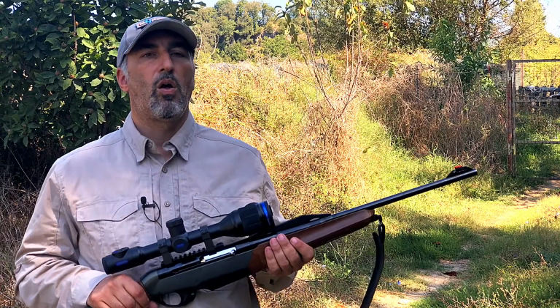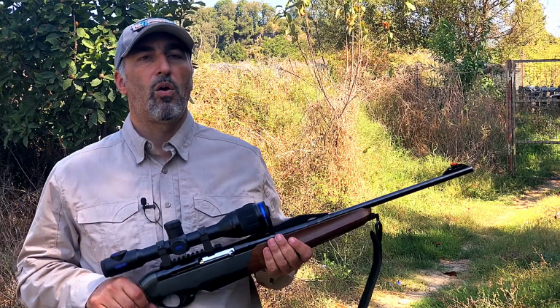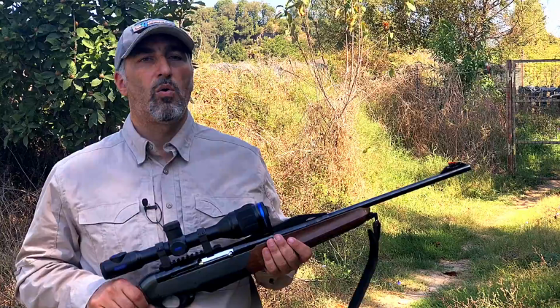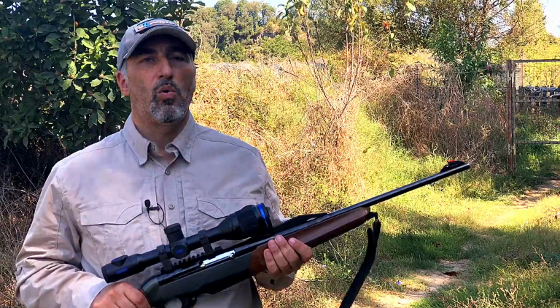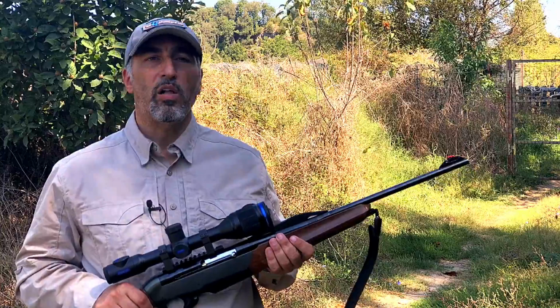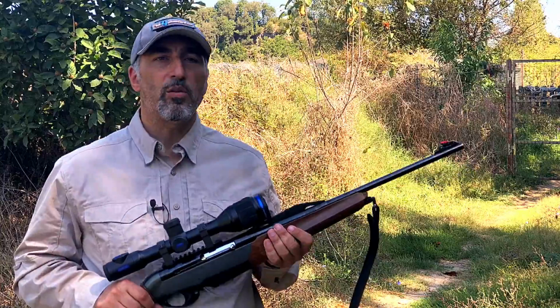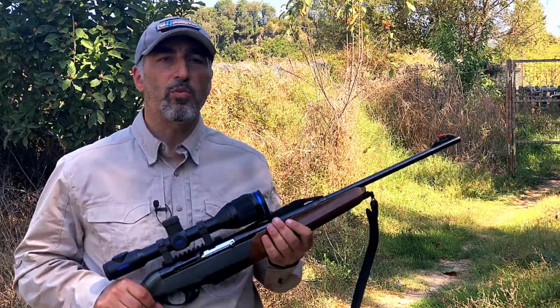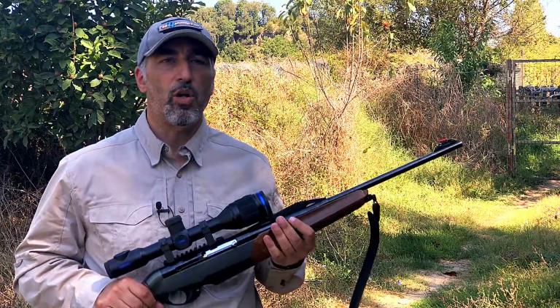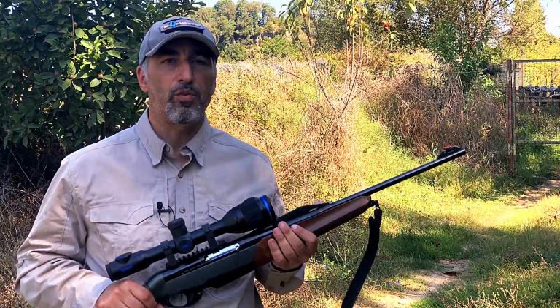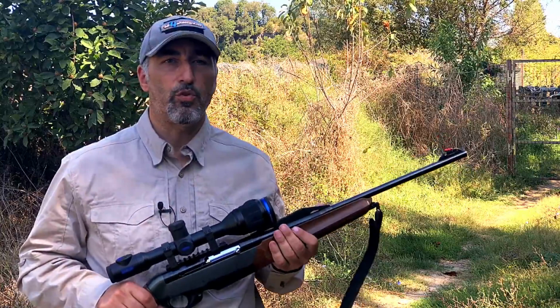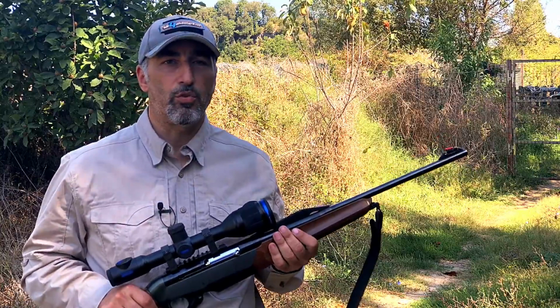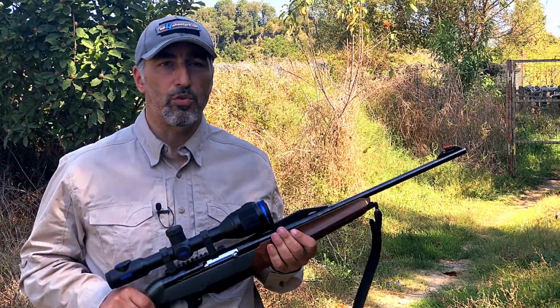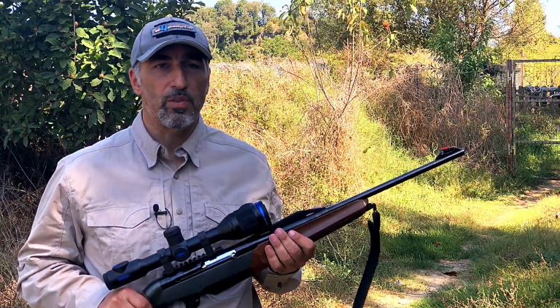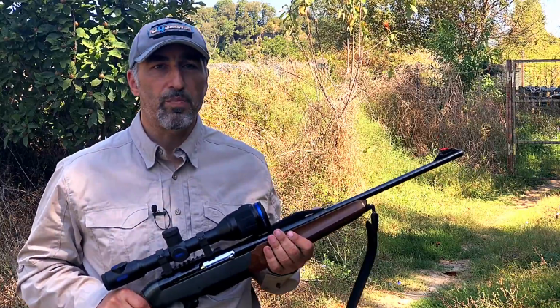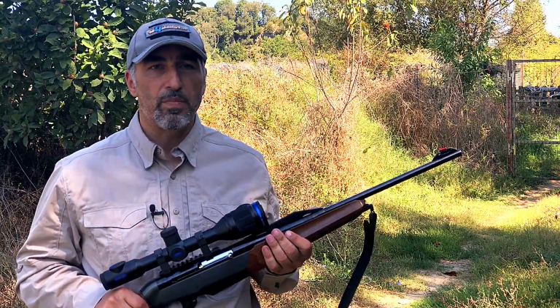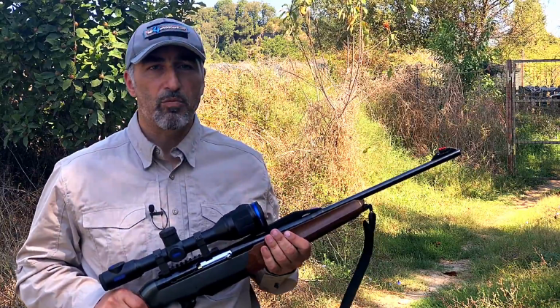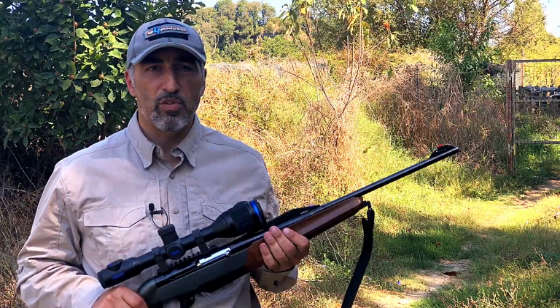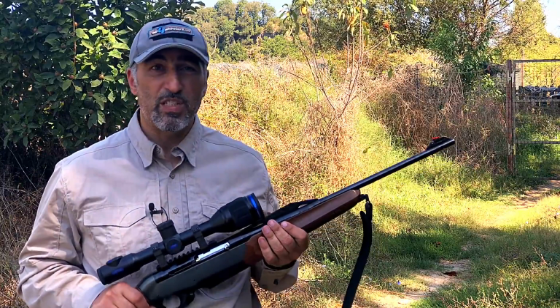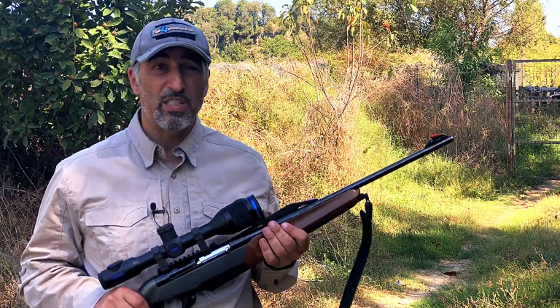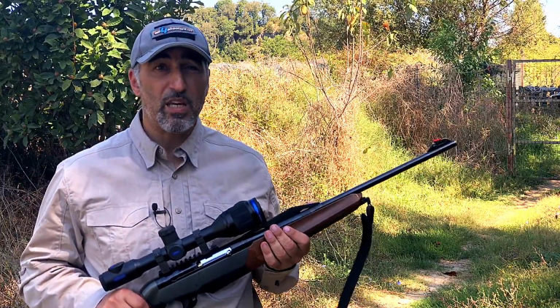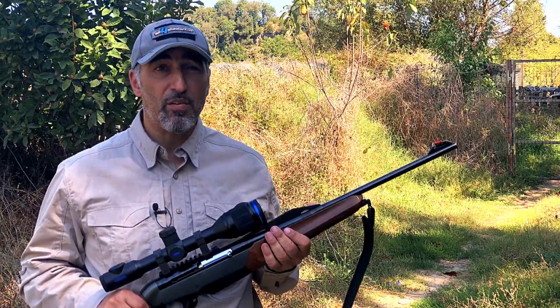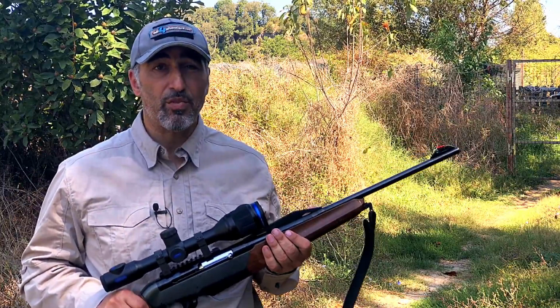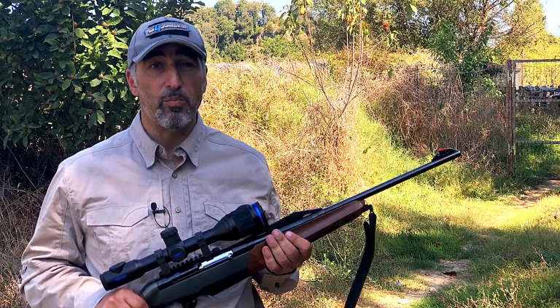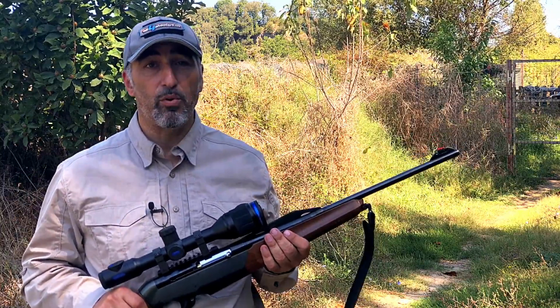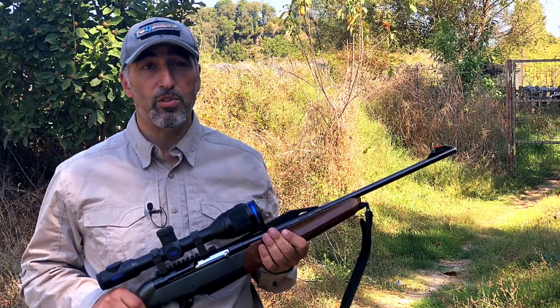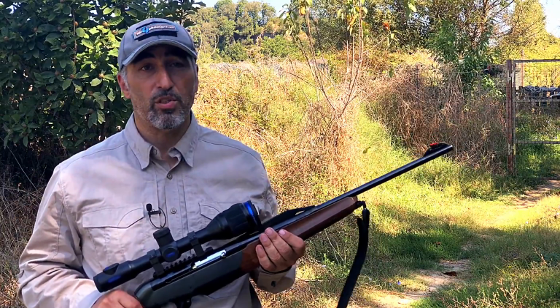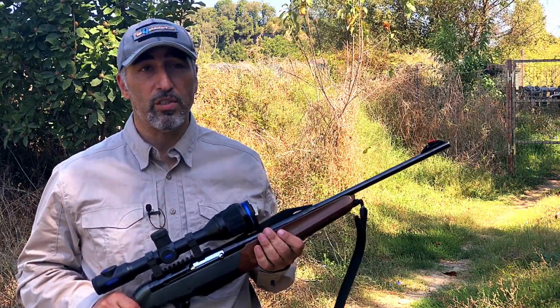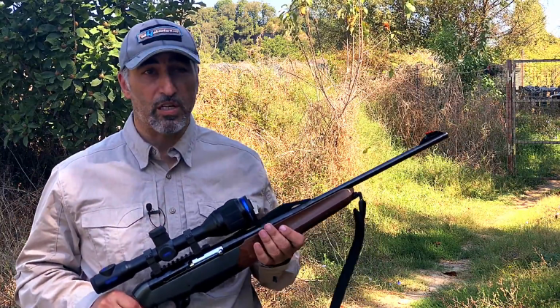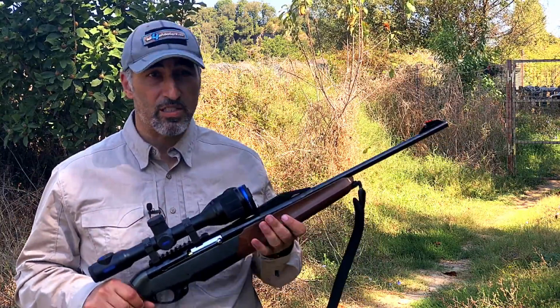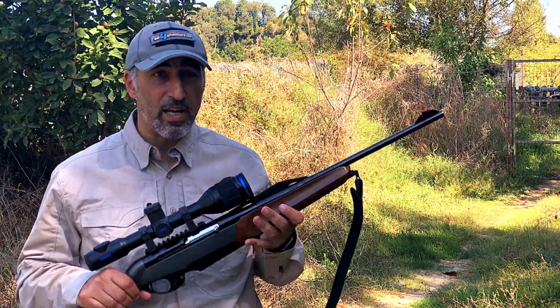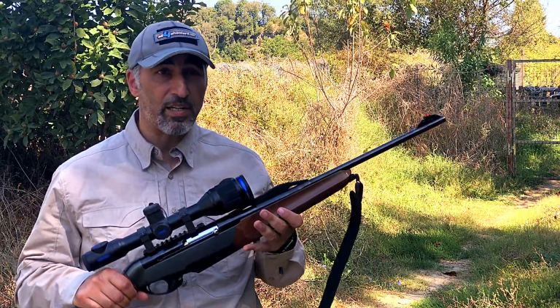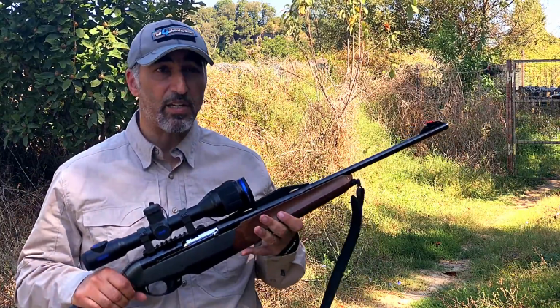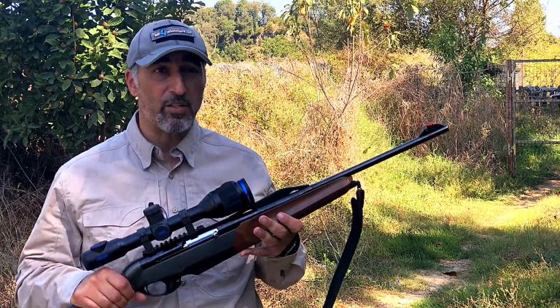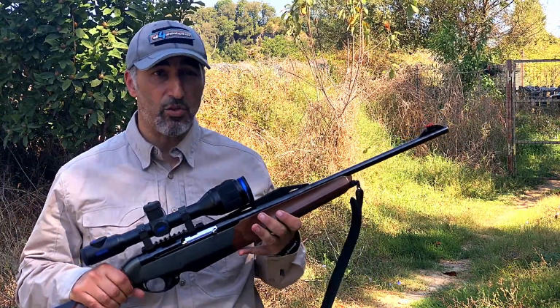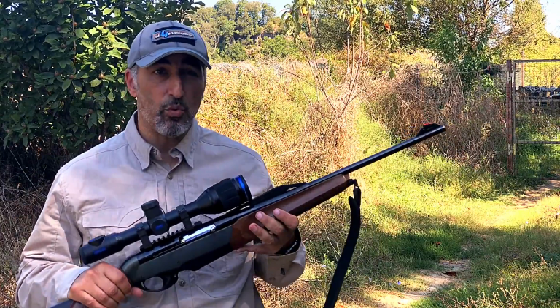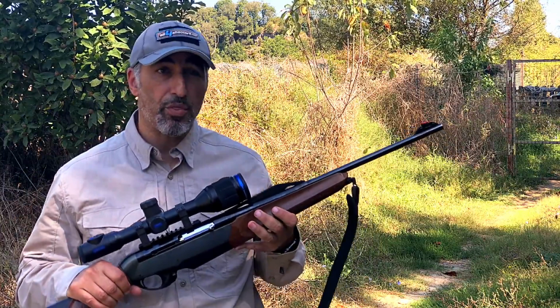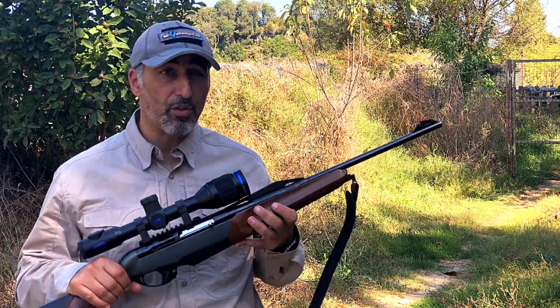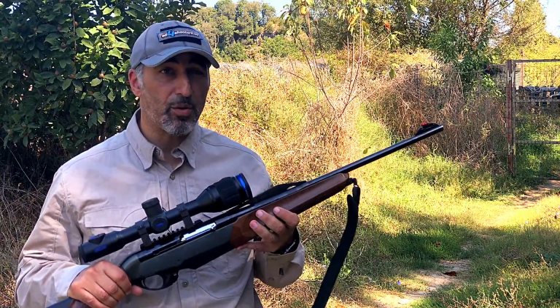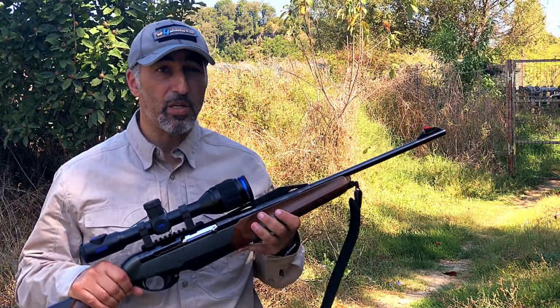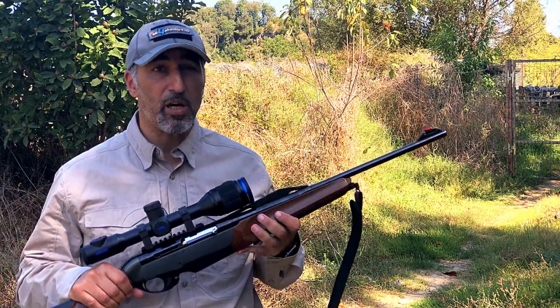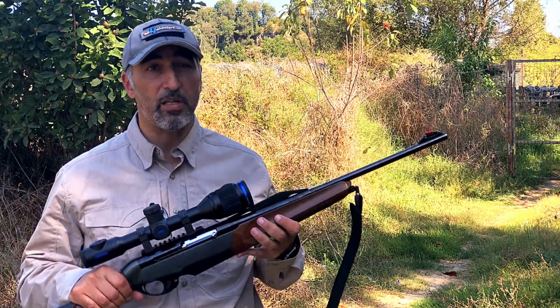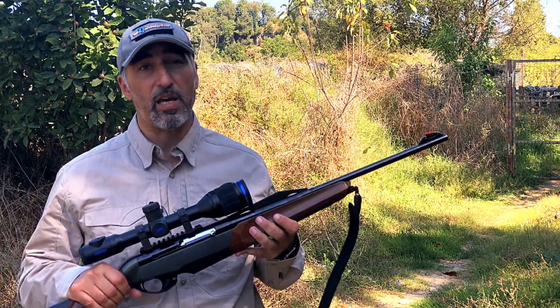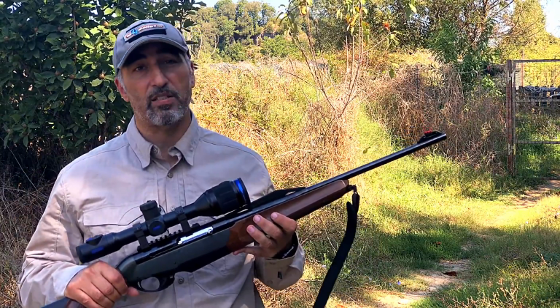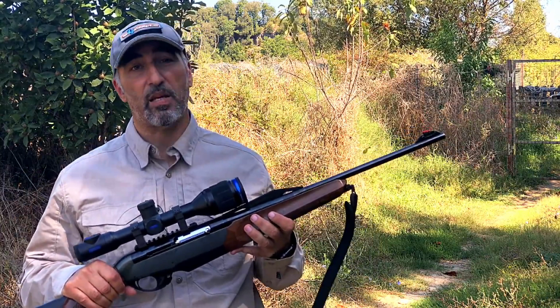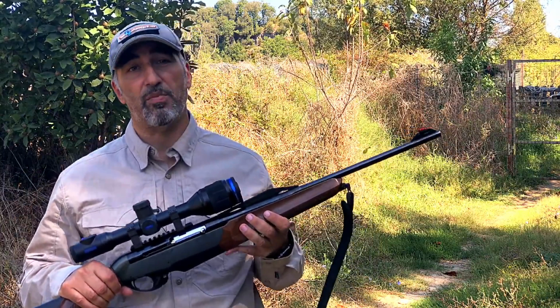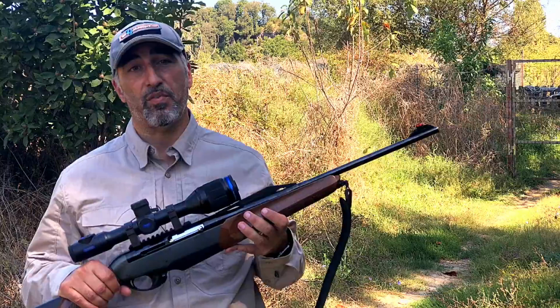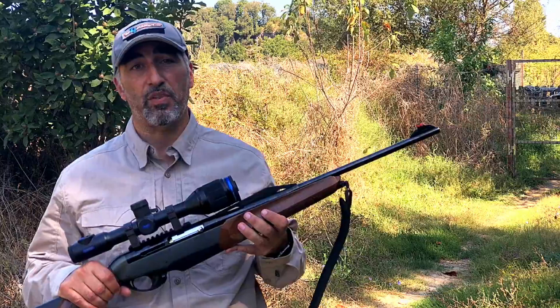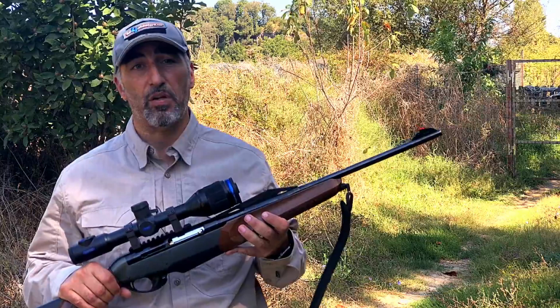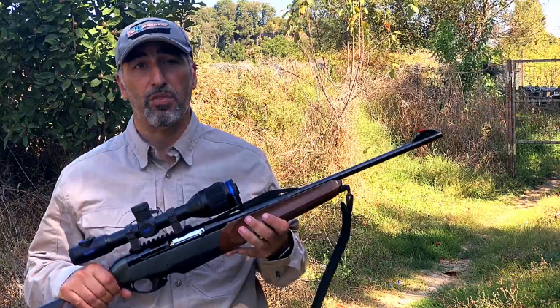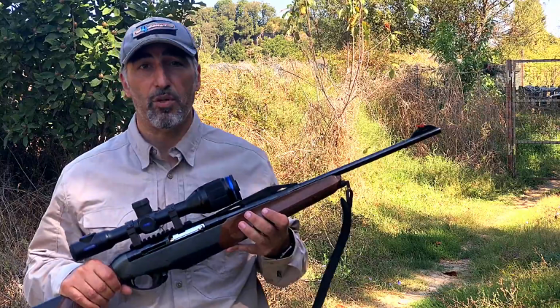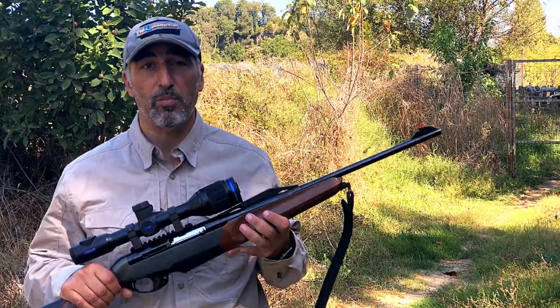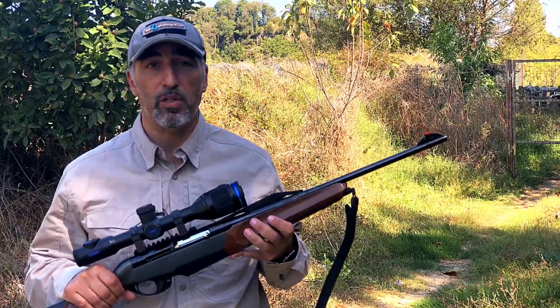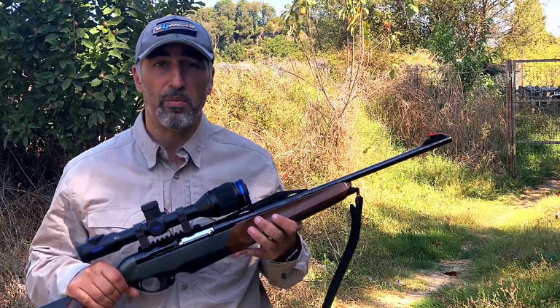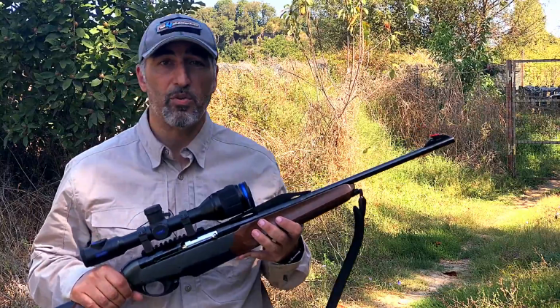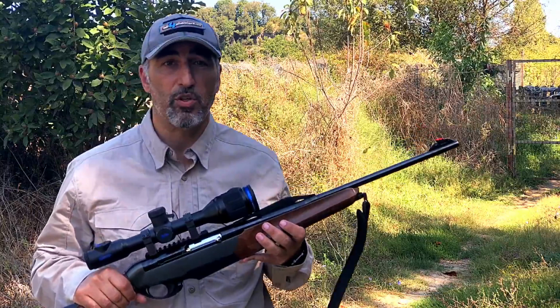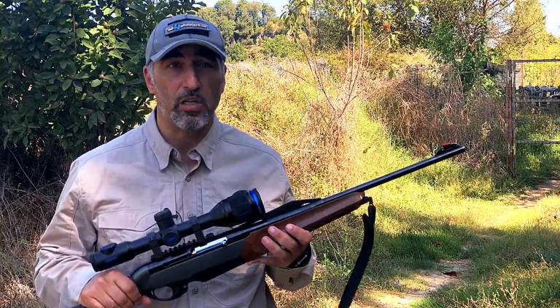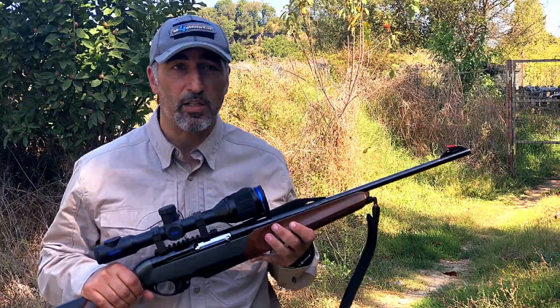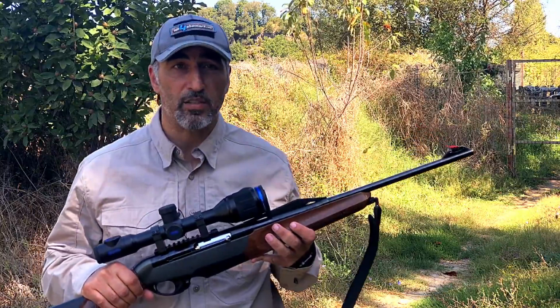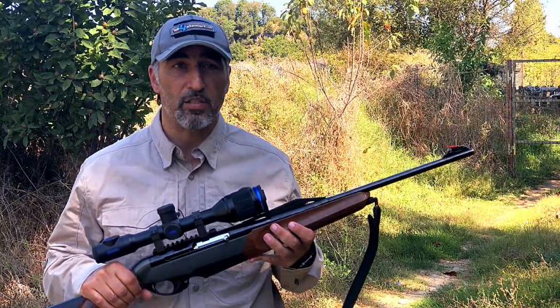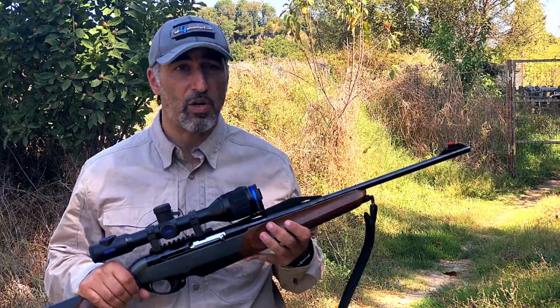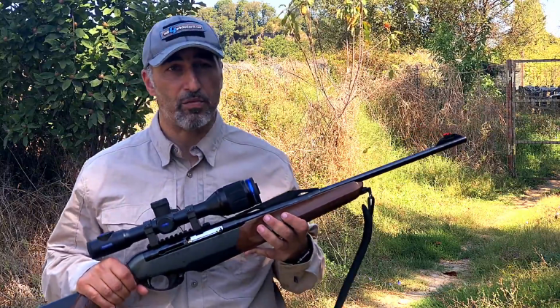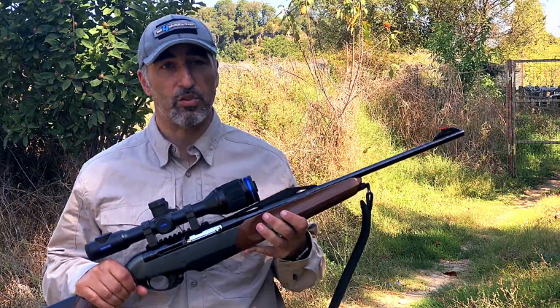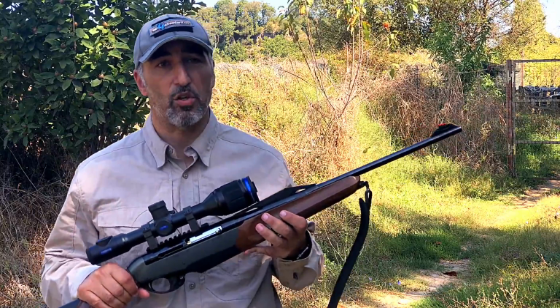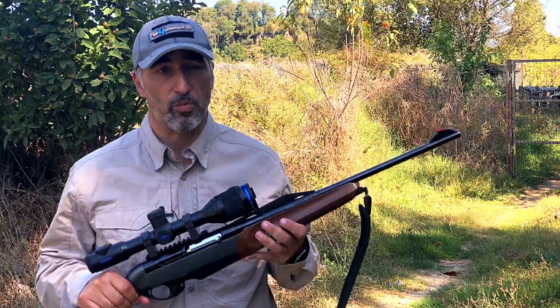Welcome to Alpha Shooters! We've received from Pulsar the exciting new Thermion XM50 Thermal Imaging Hunting Riflescope.